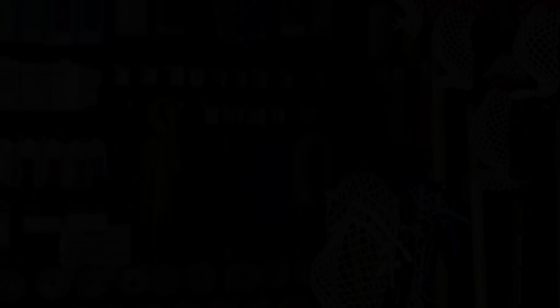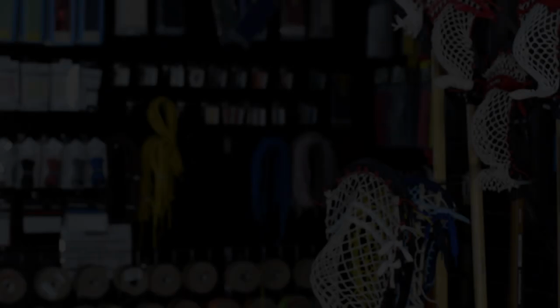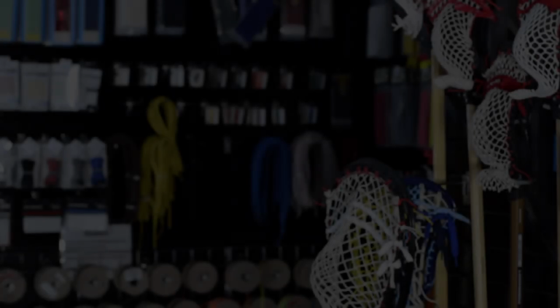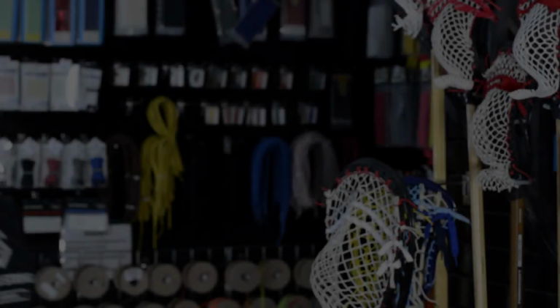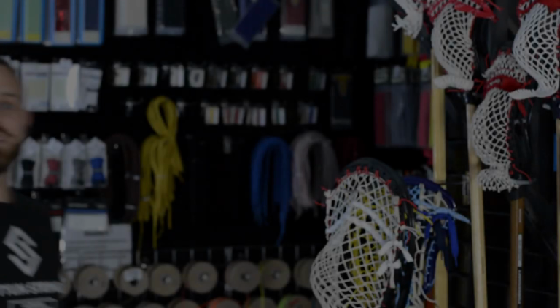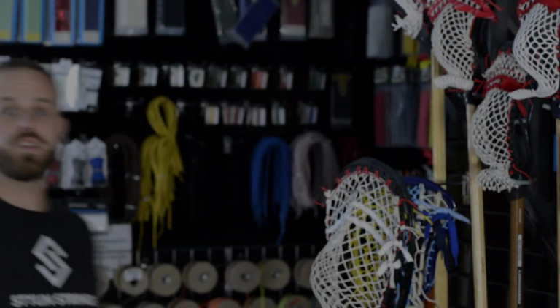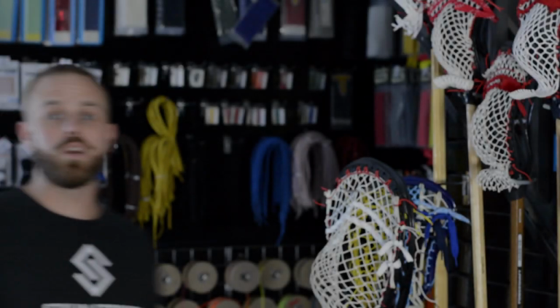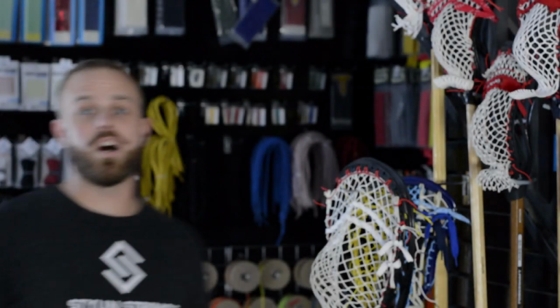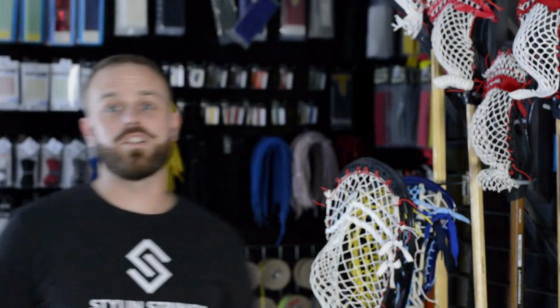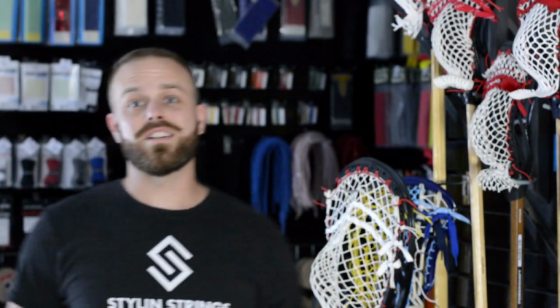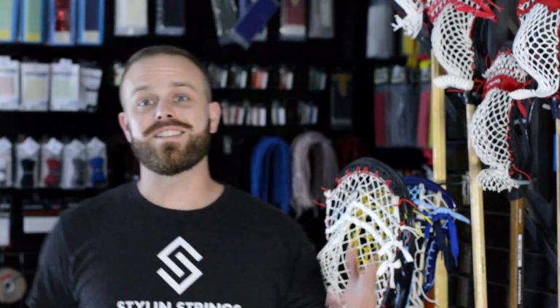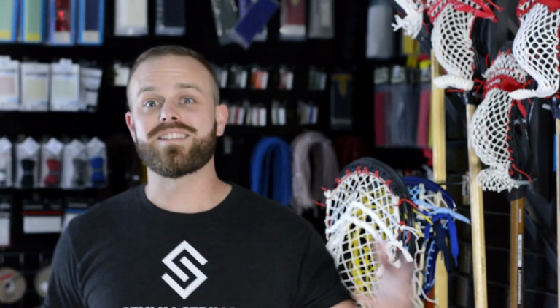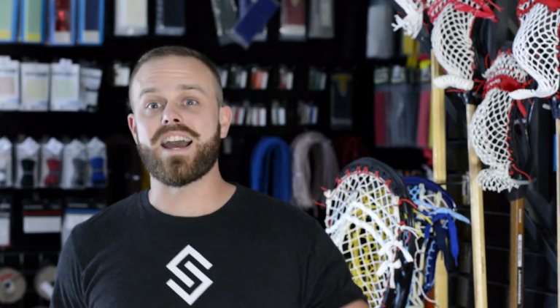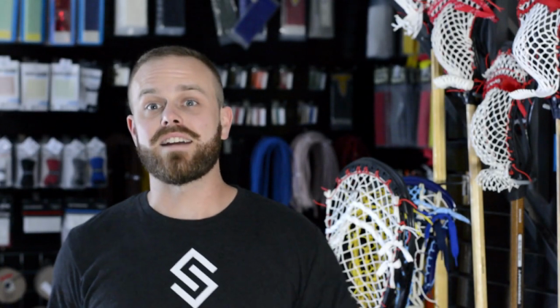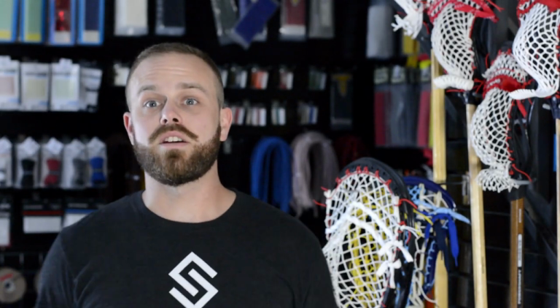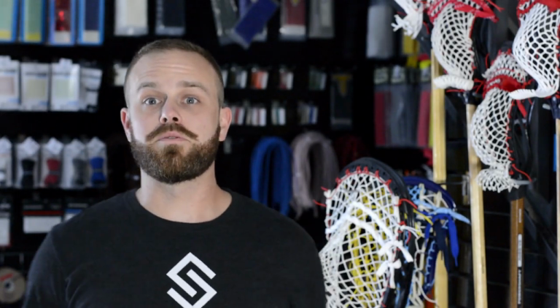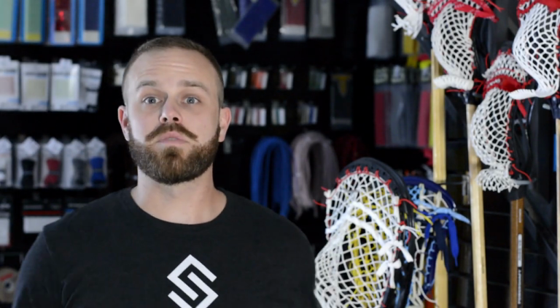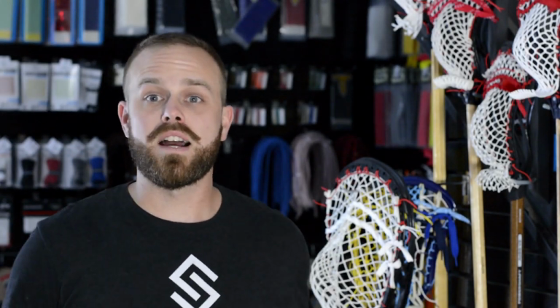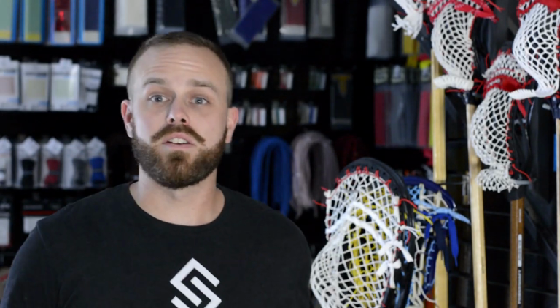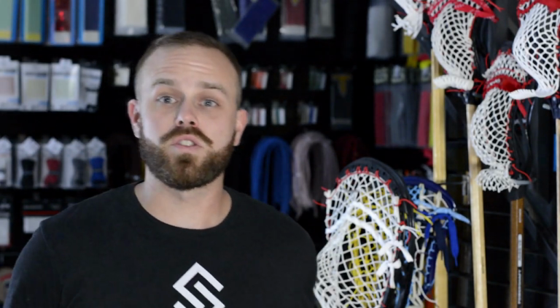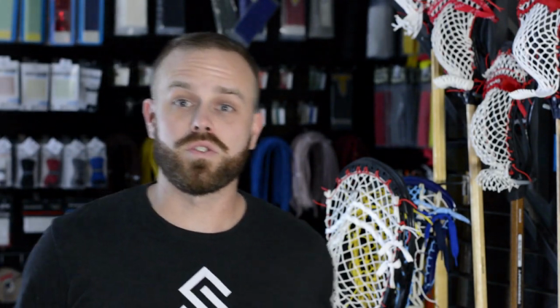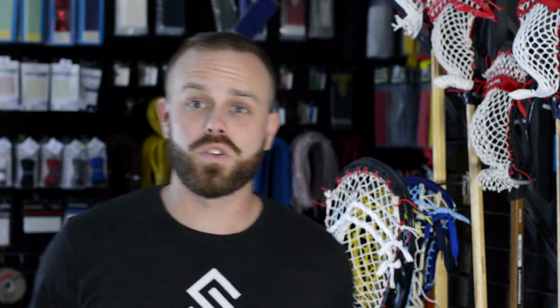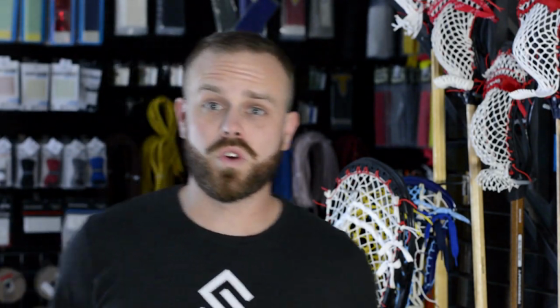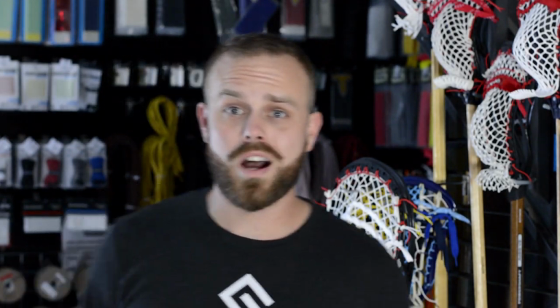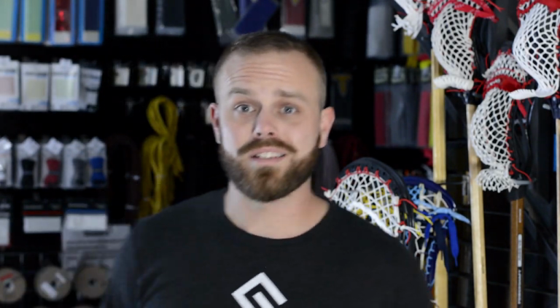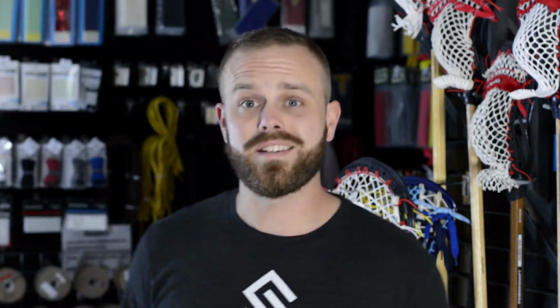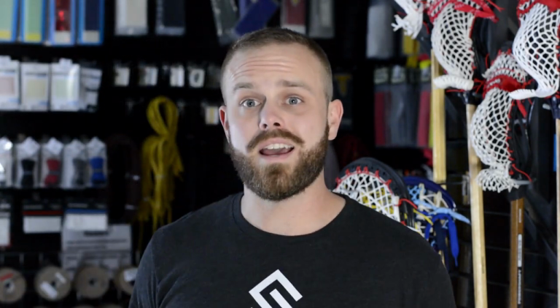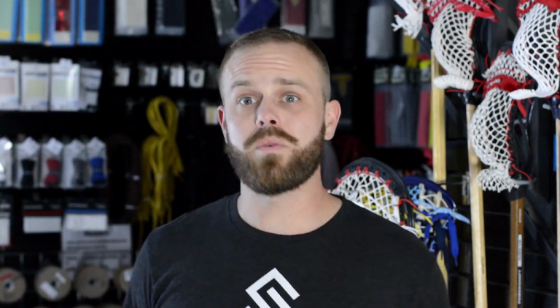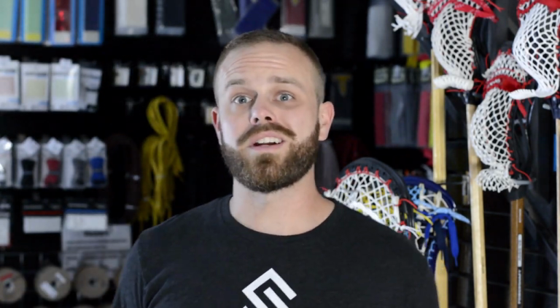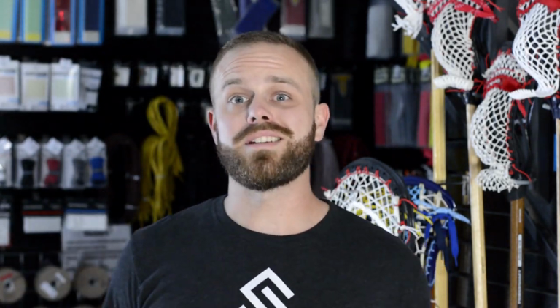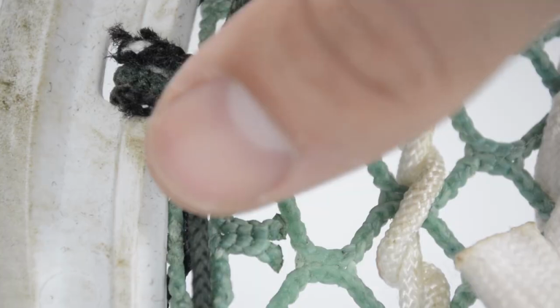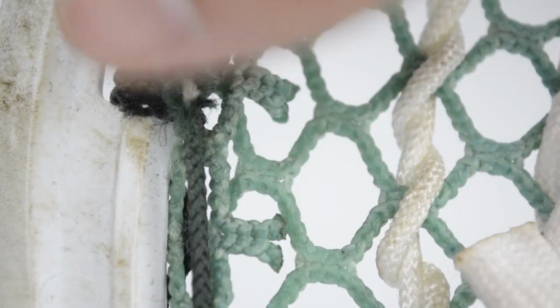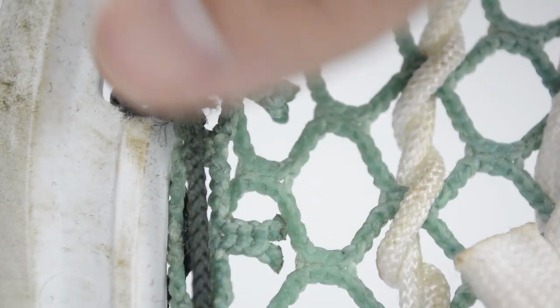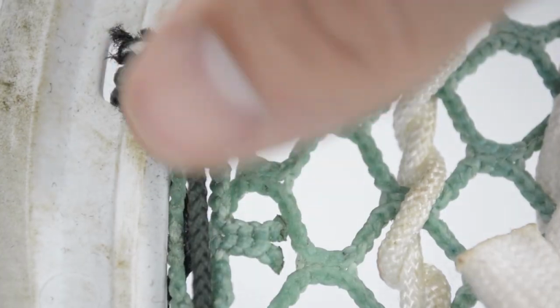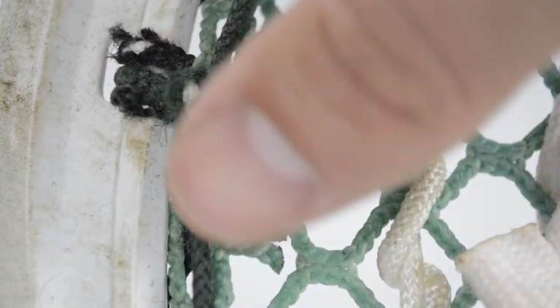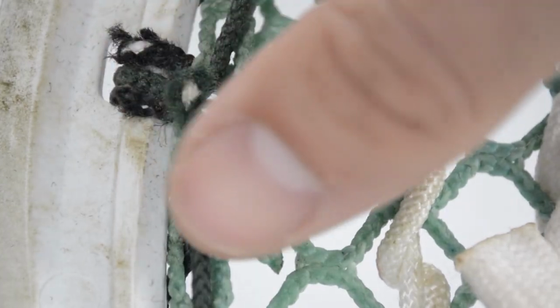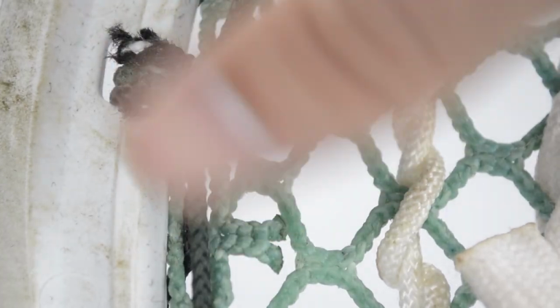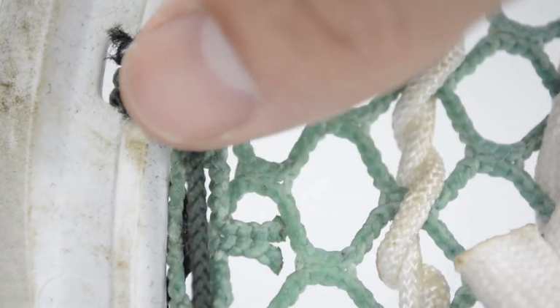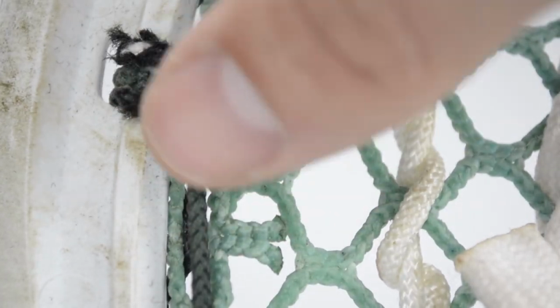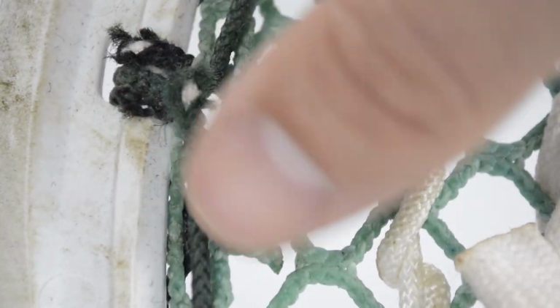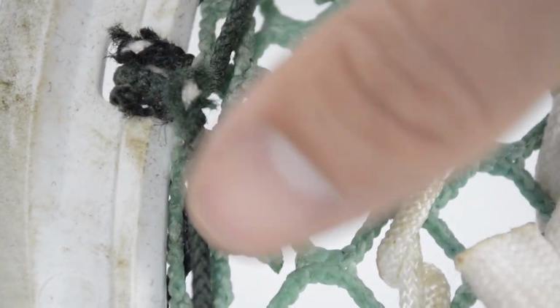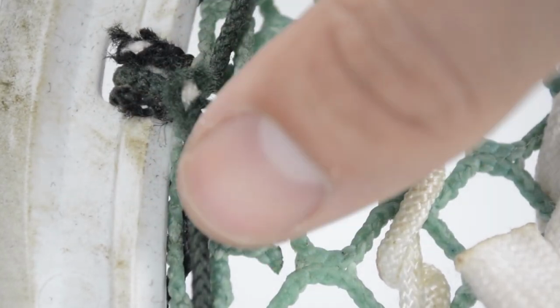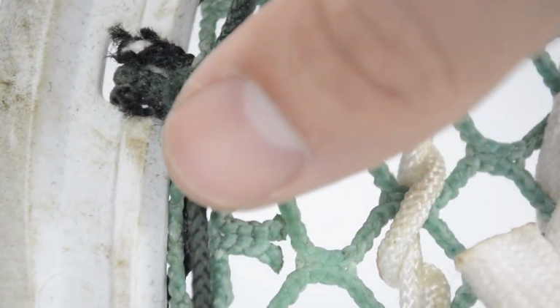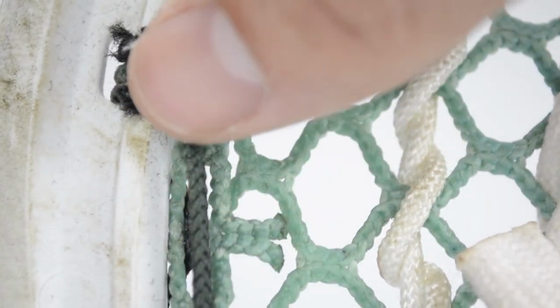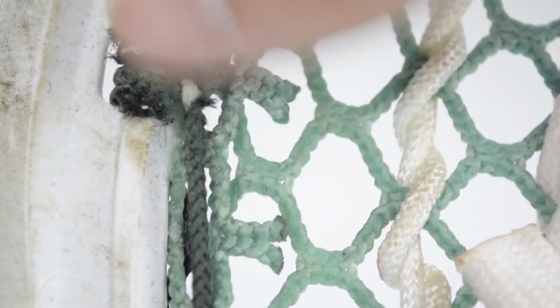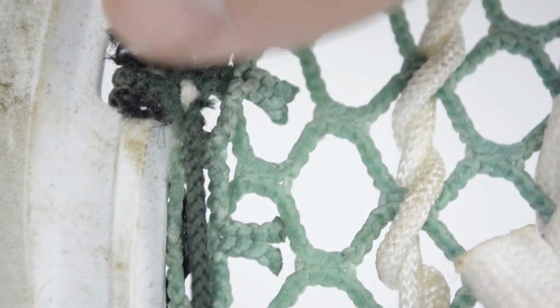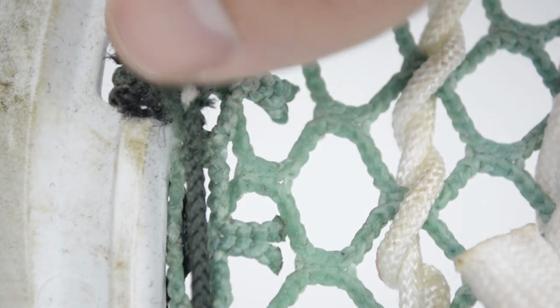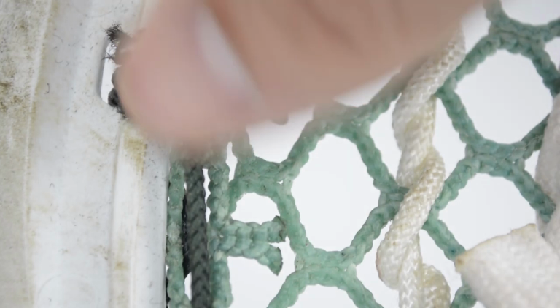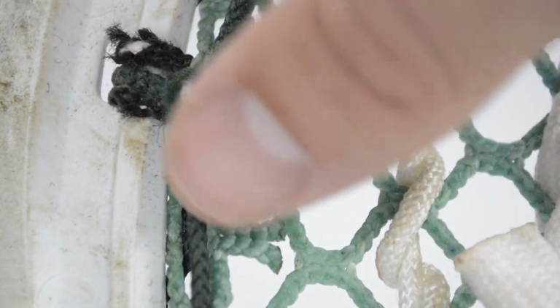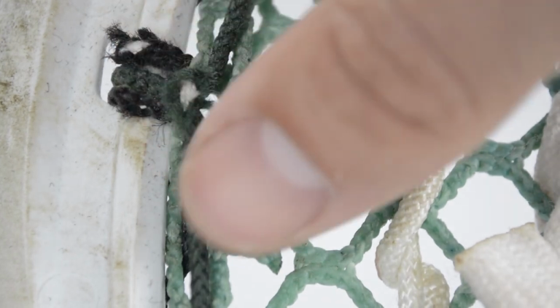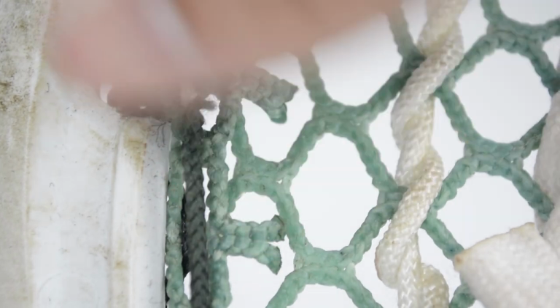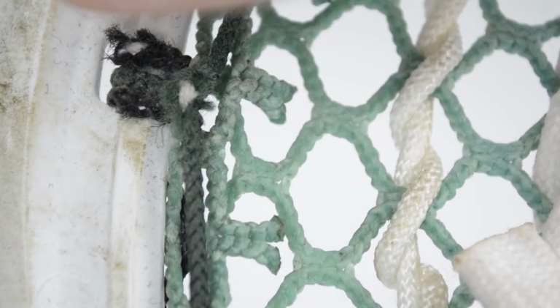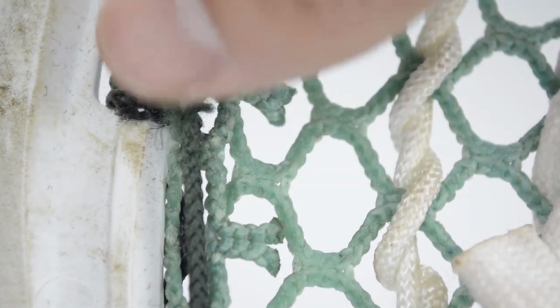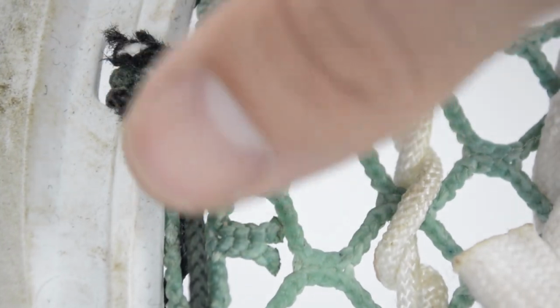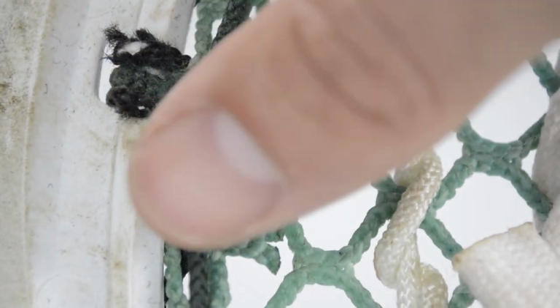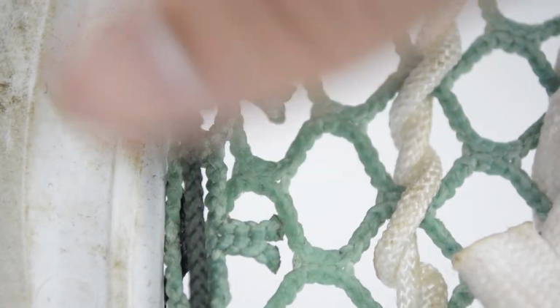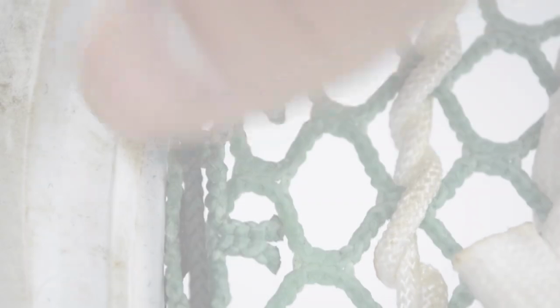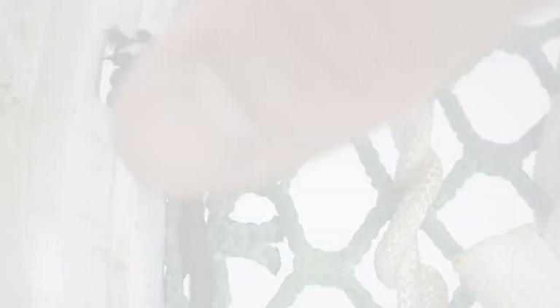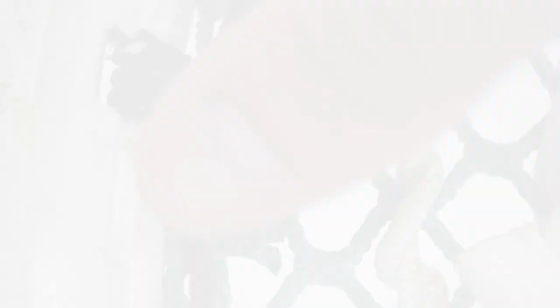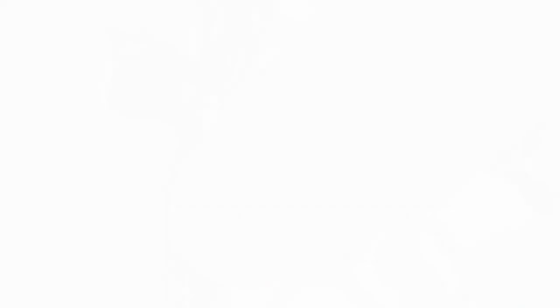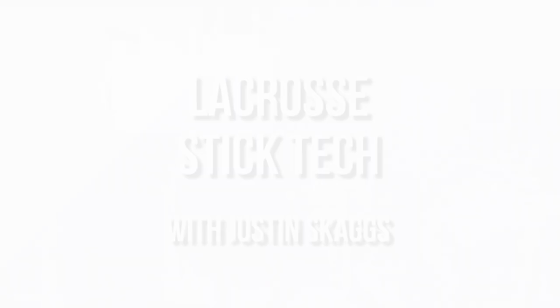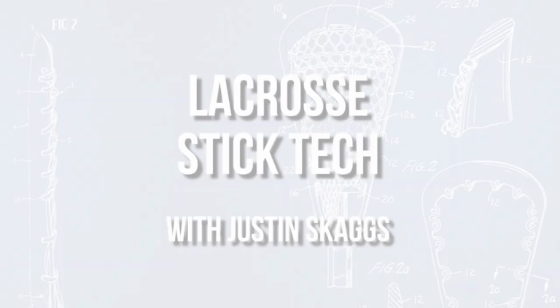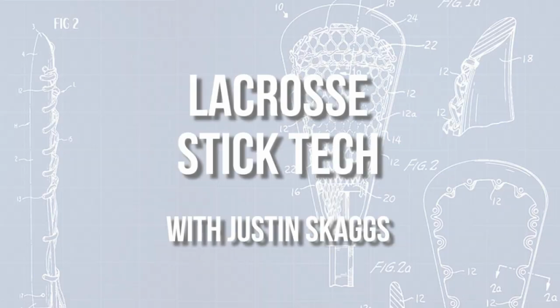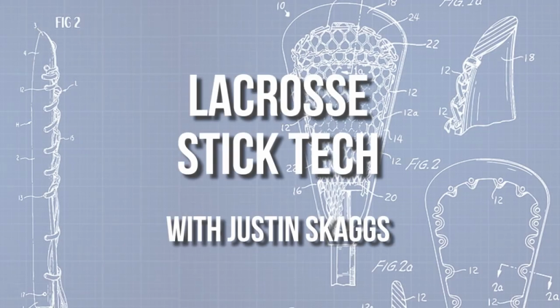YouTube, what's going on? Justin Skaggs here from Stylin' Strings Across. Today we're going to tackle the problem of frayed and tattered top strings. This is Stick Tech.